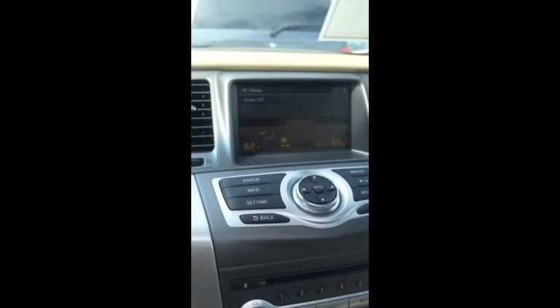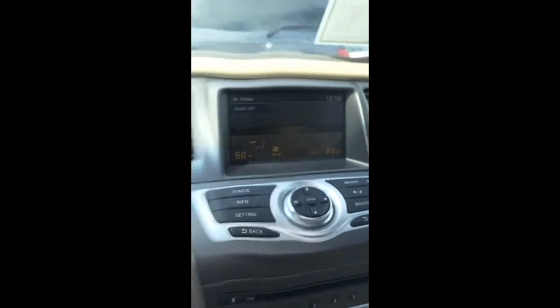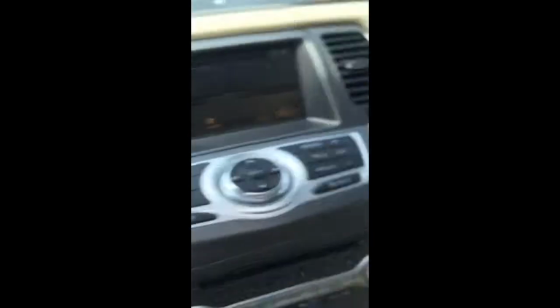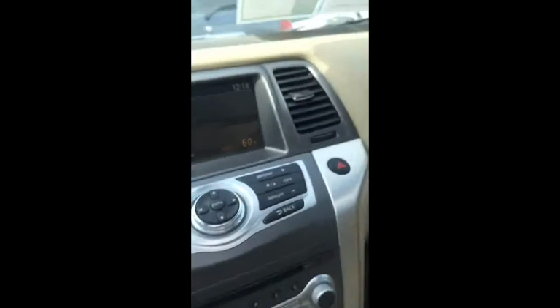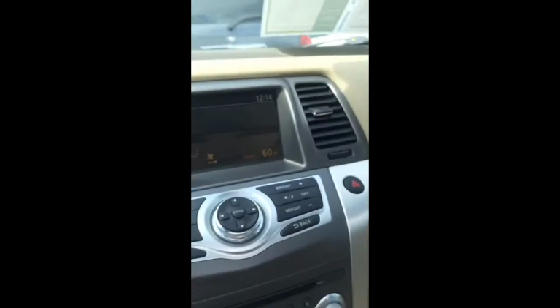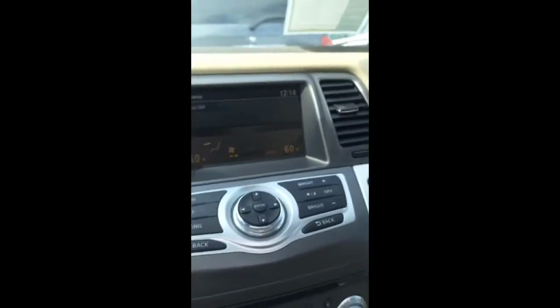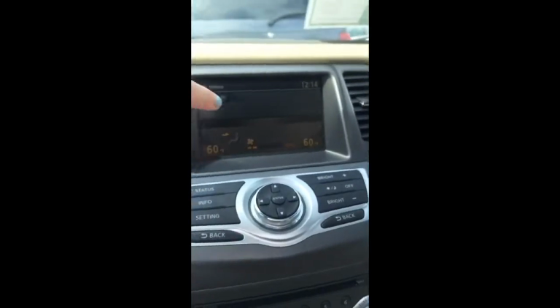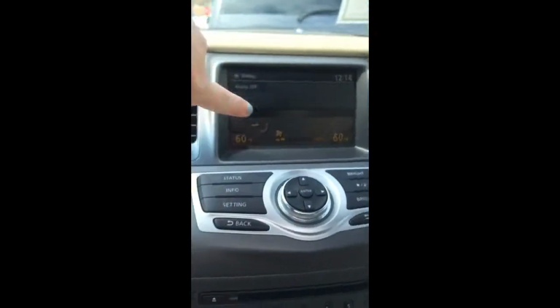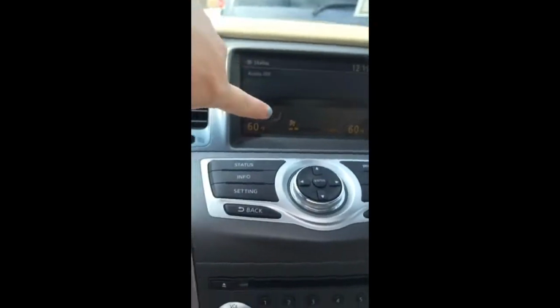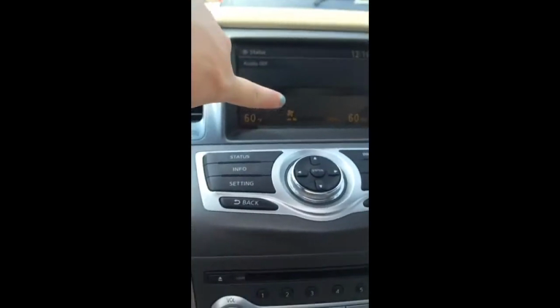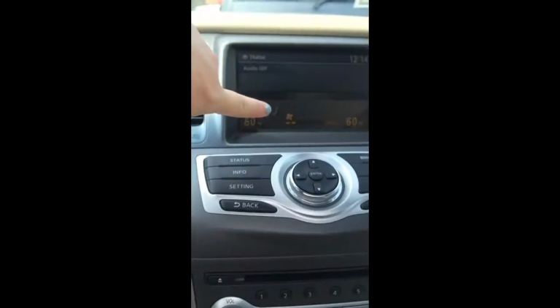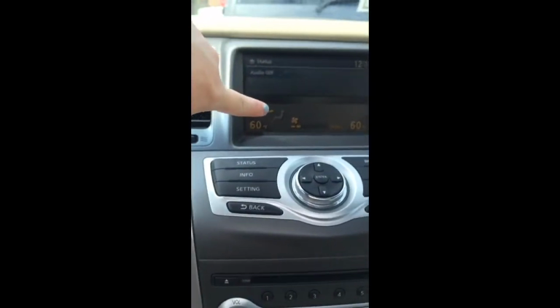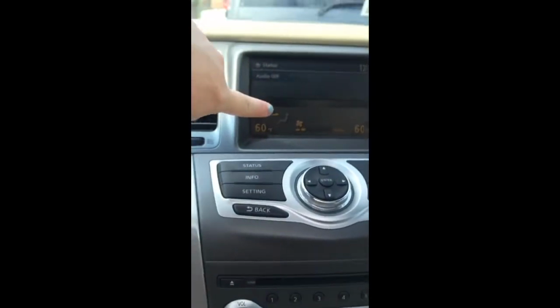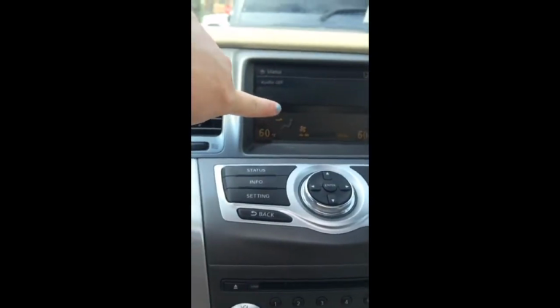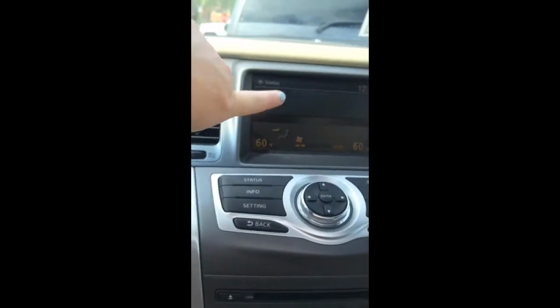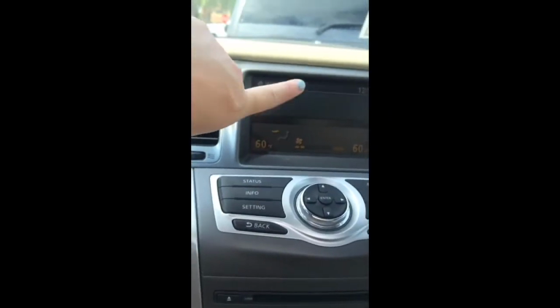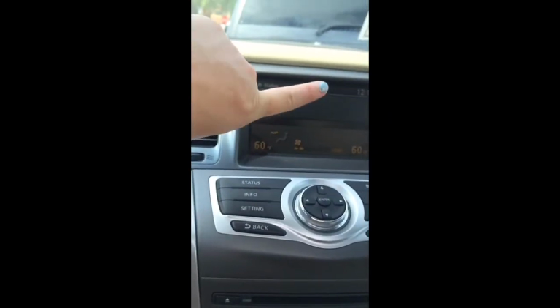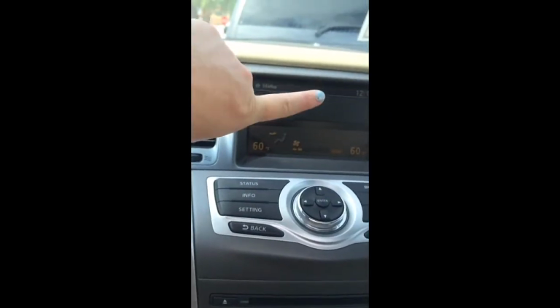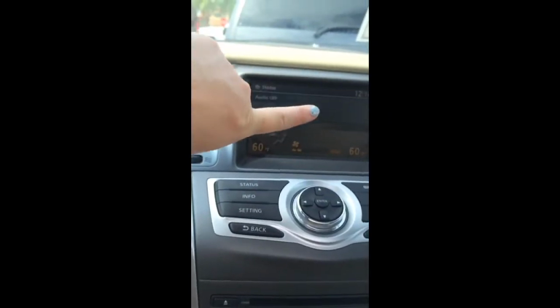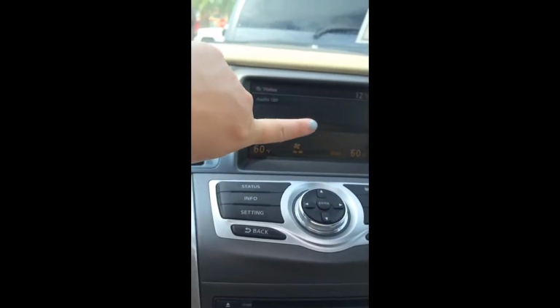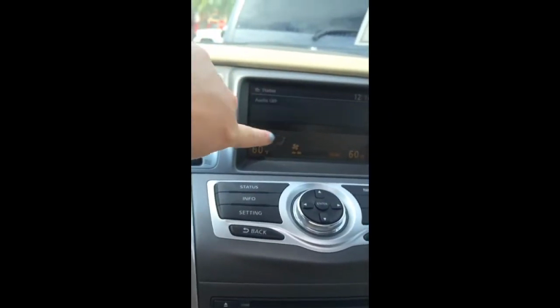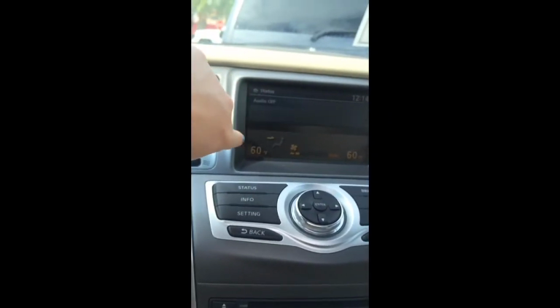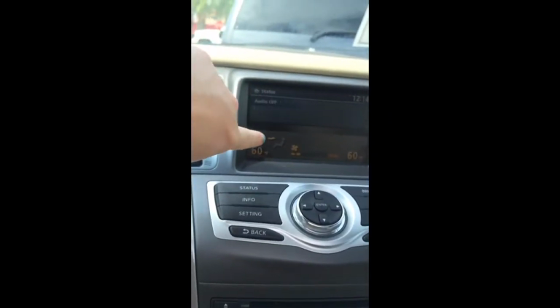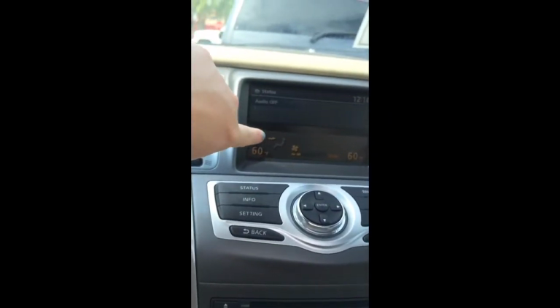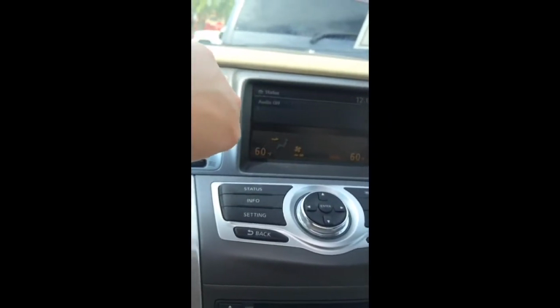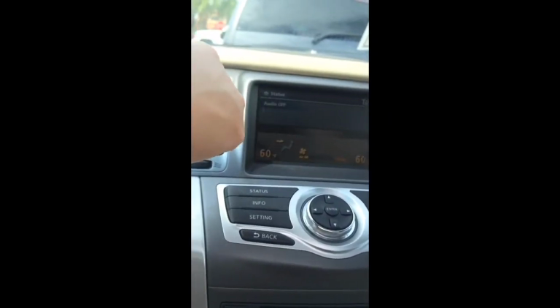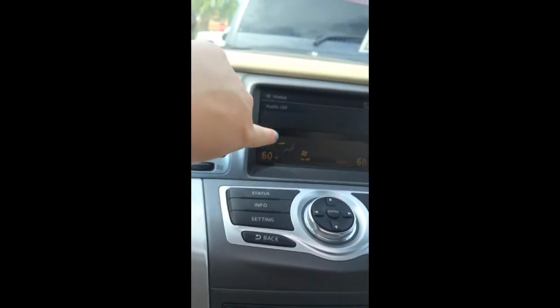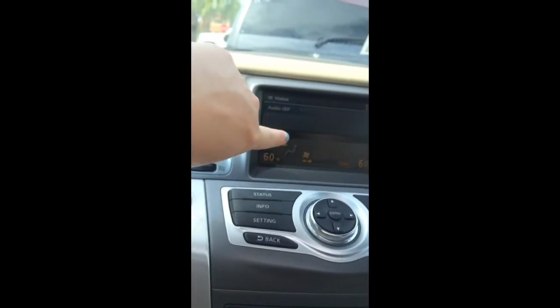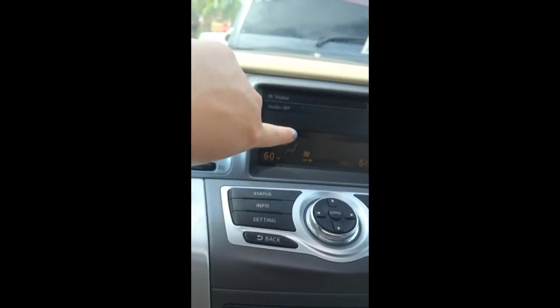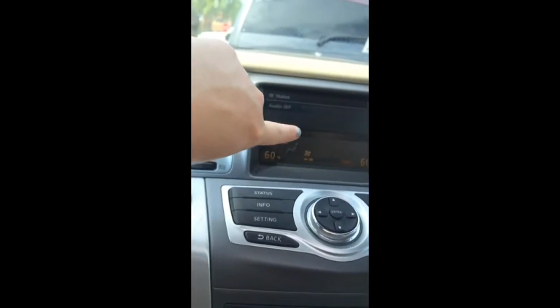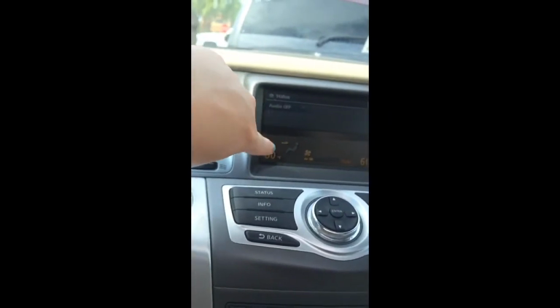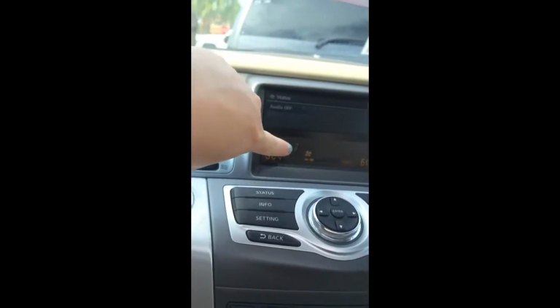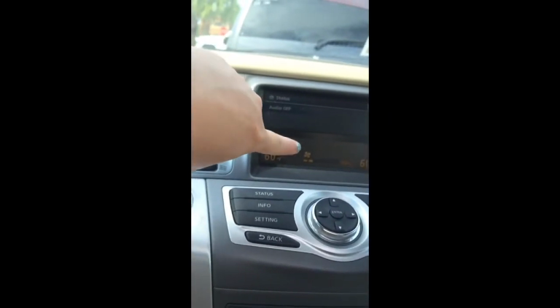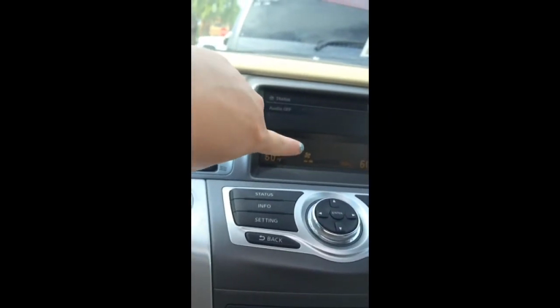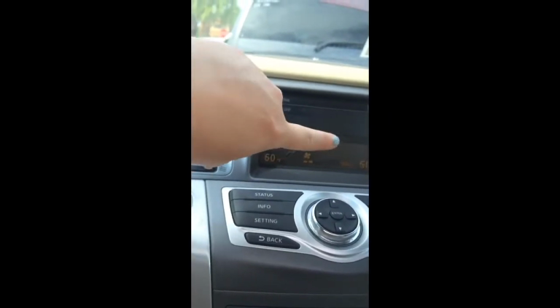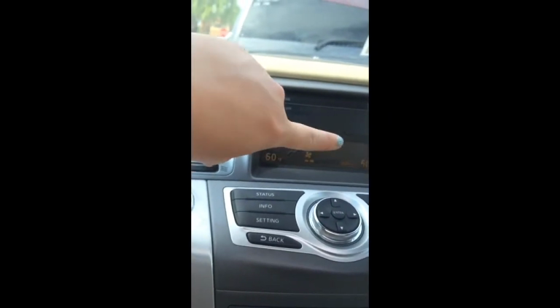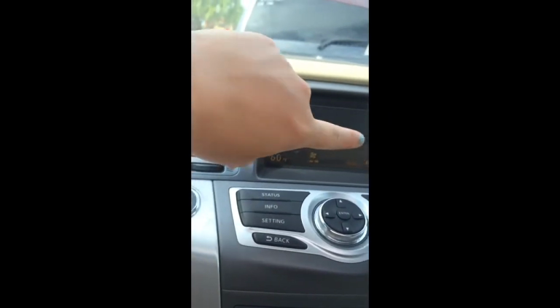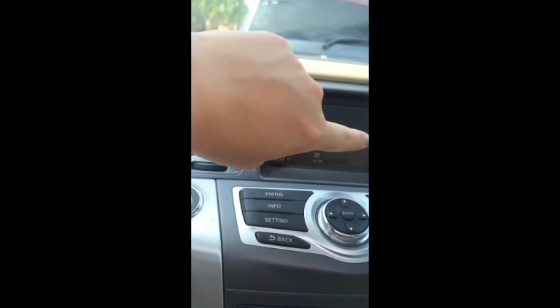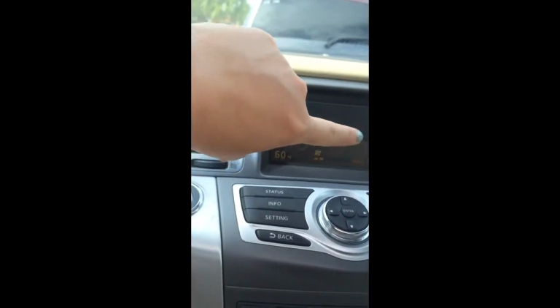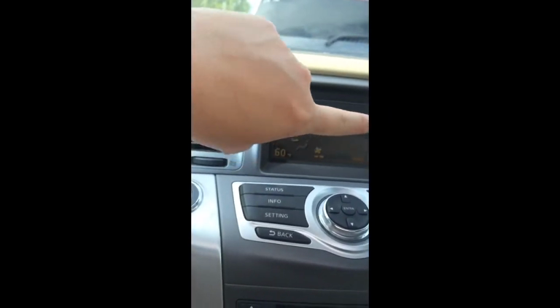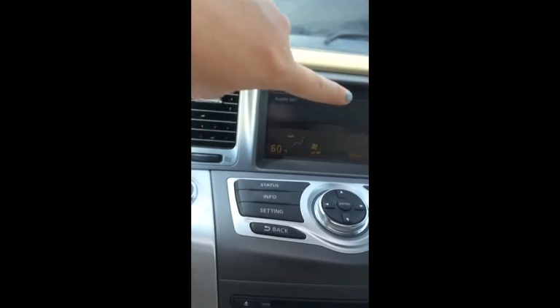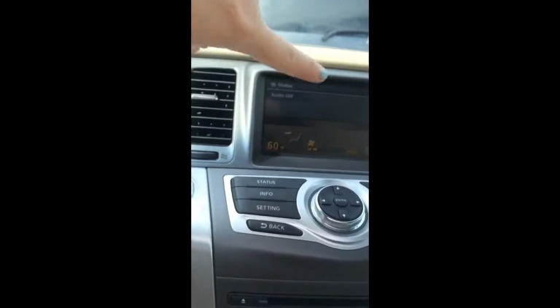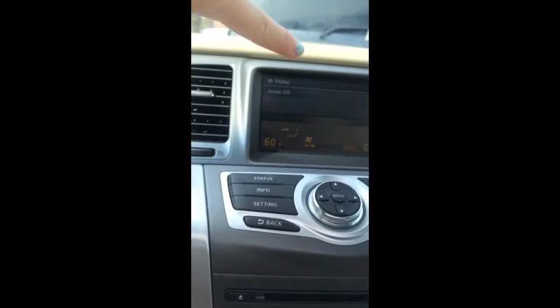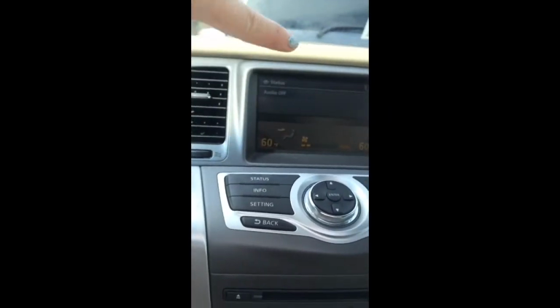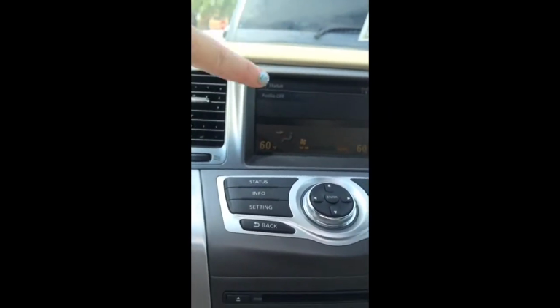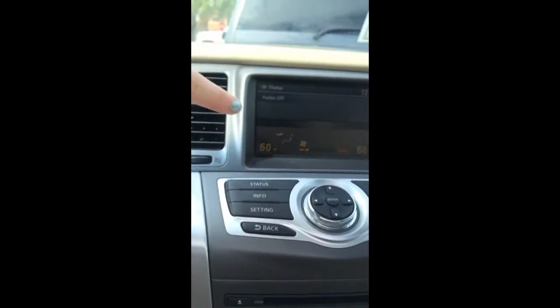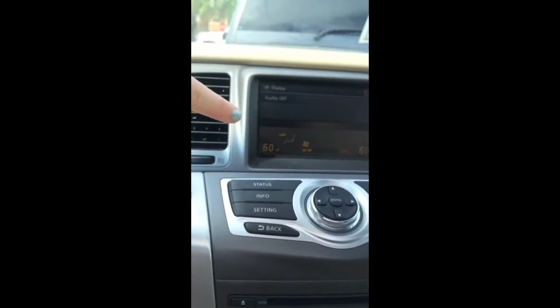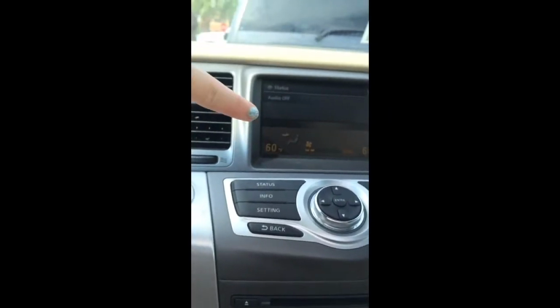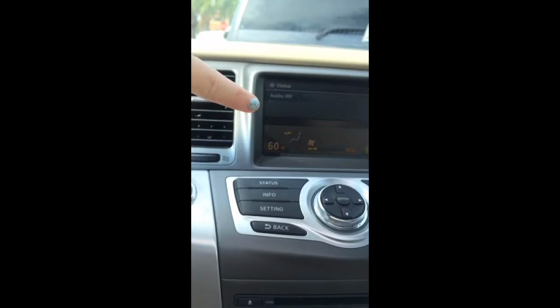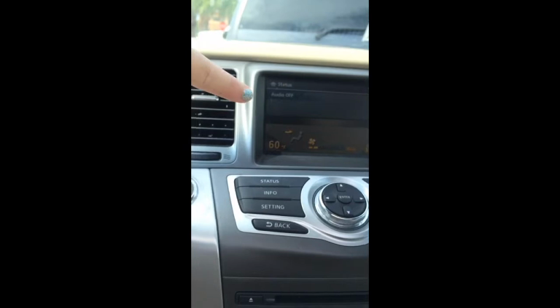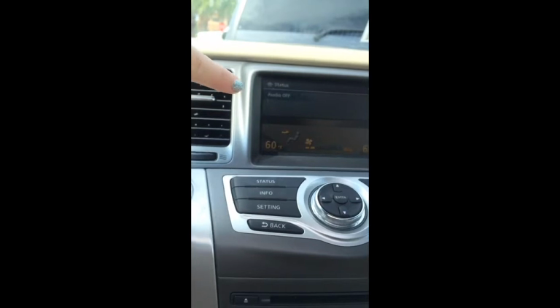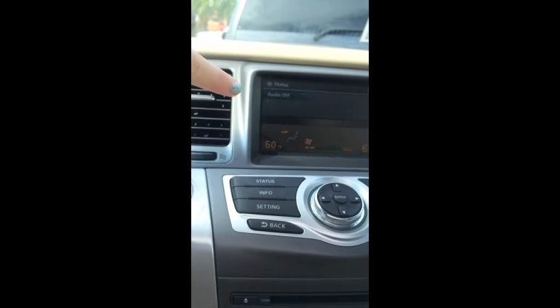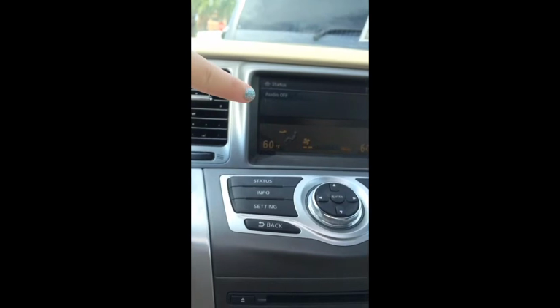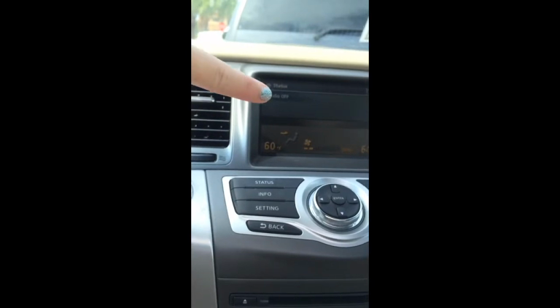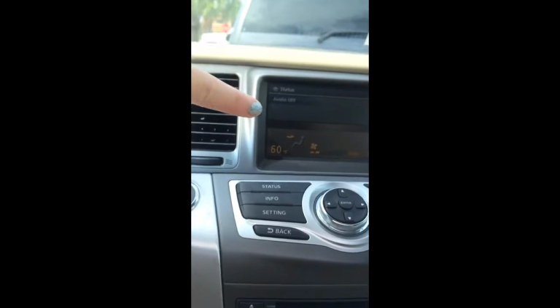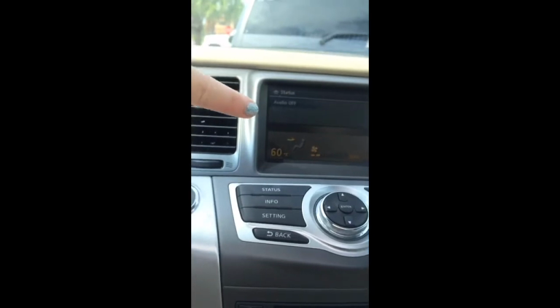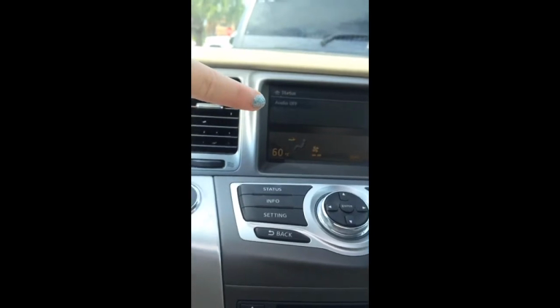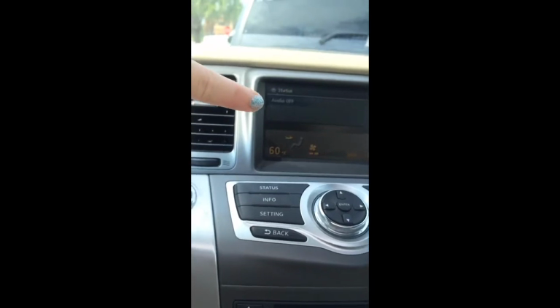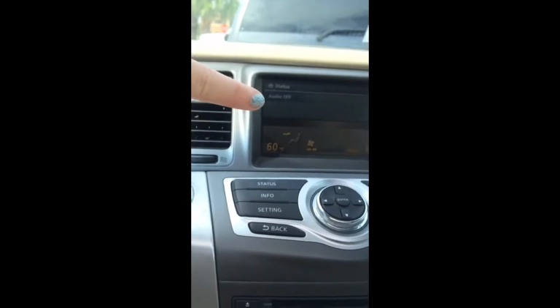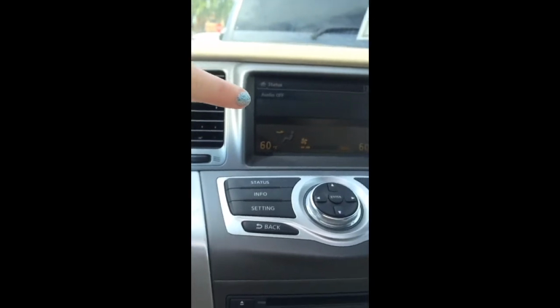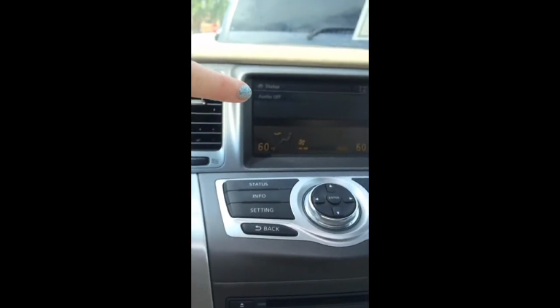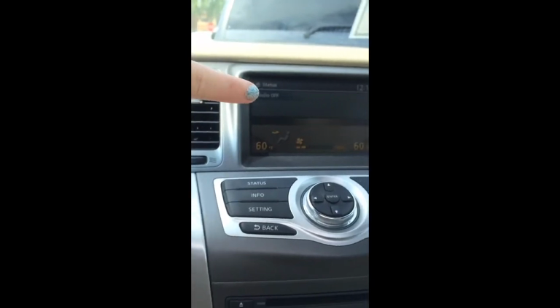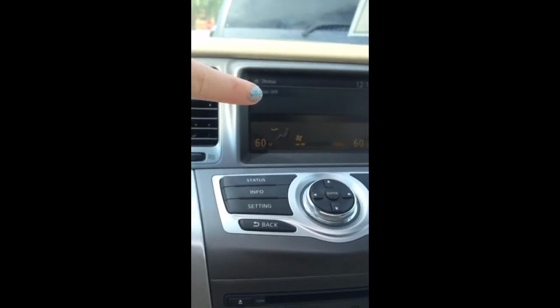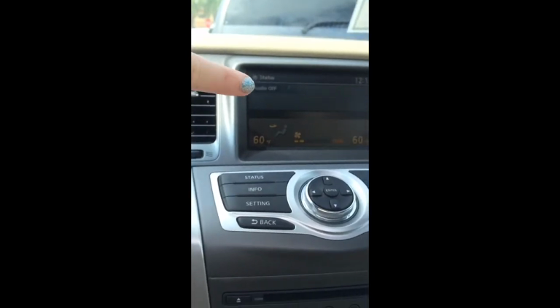And as you see here, this is a screen so when you're backing up it actually shows the street view so you don't hit anything.